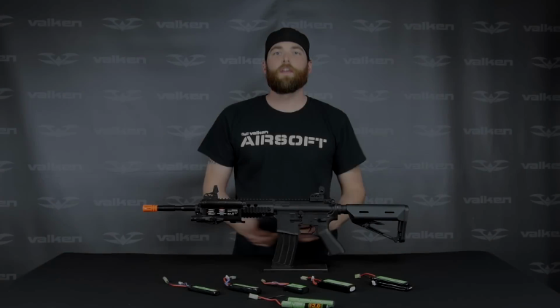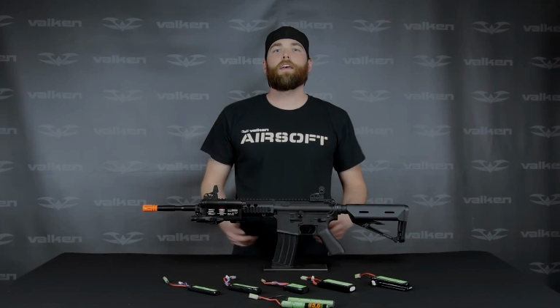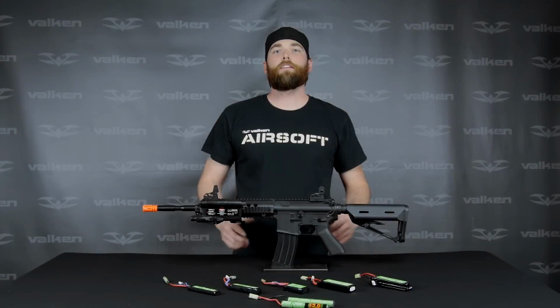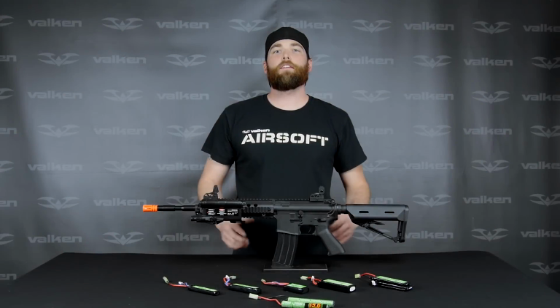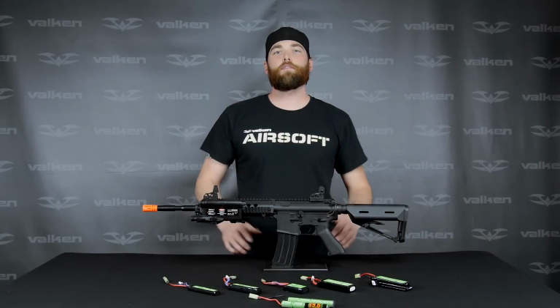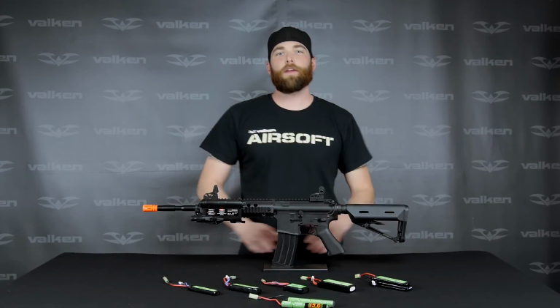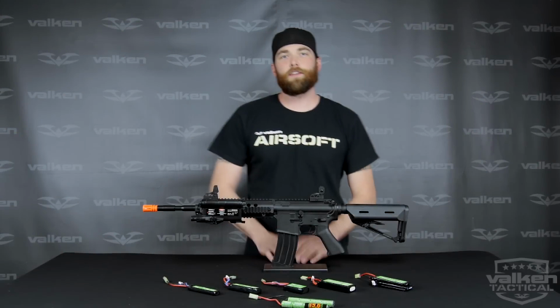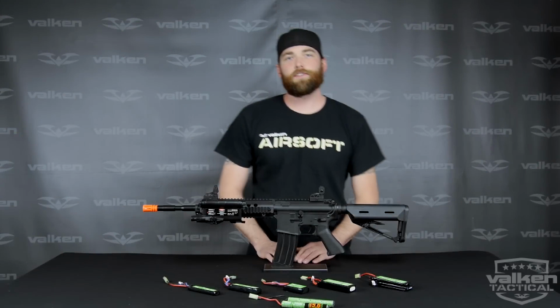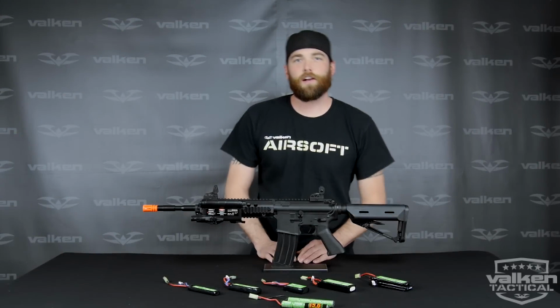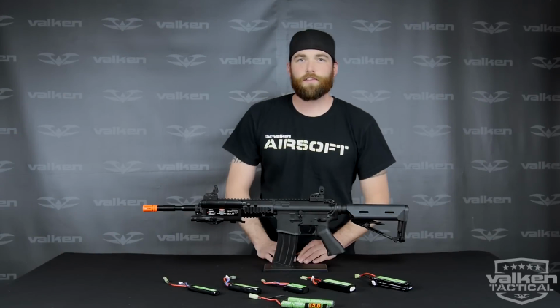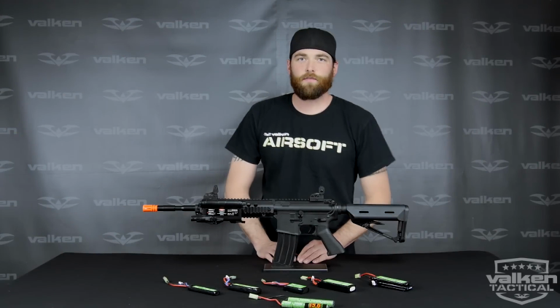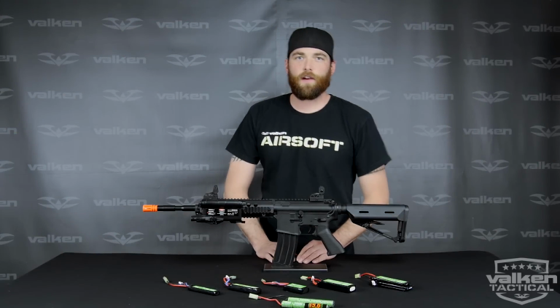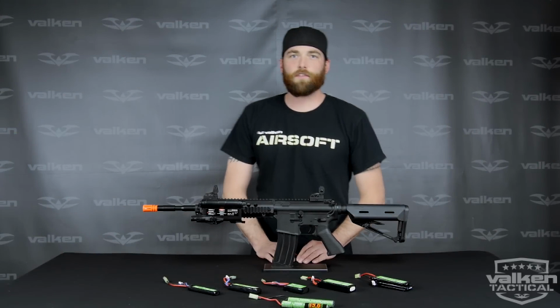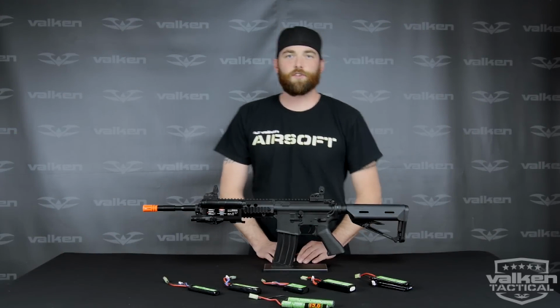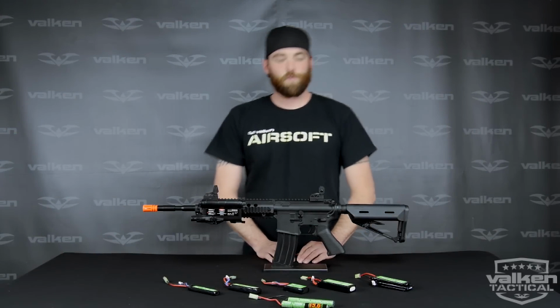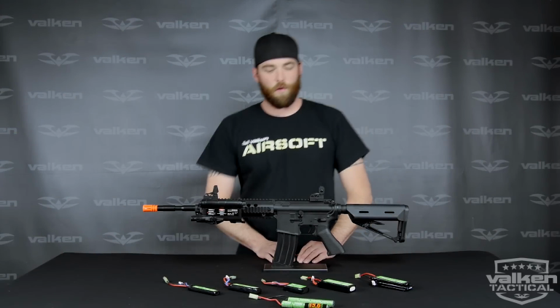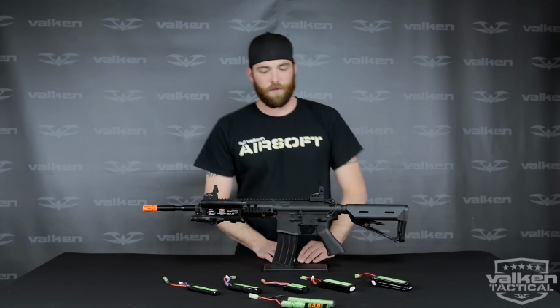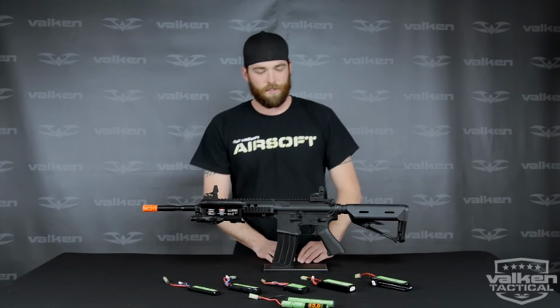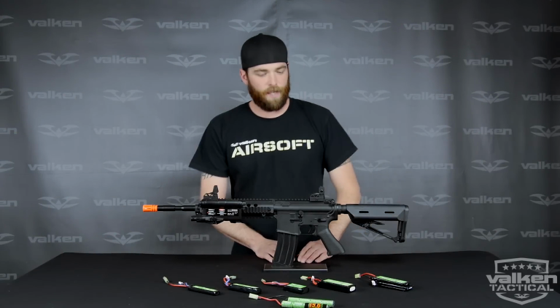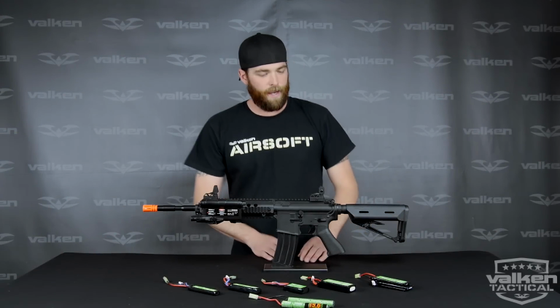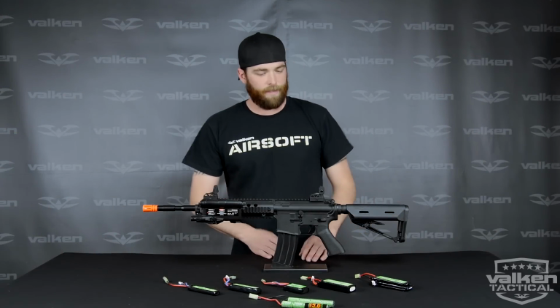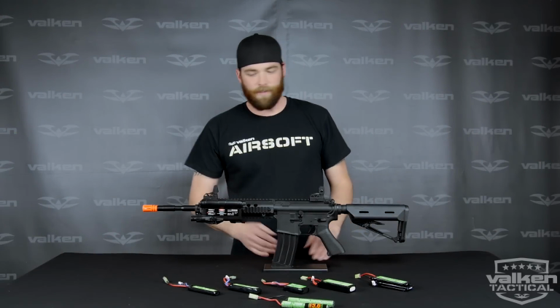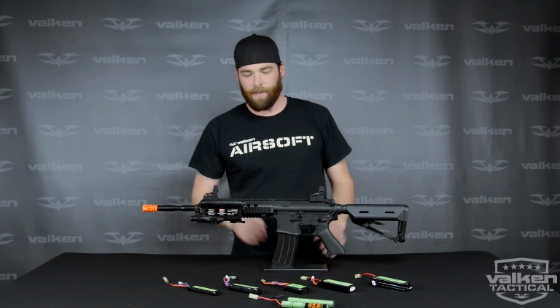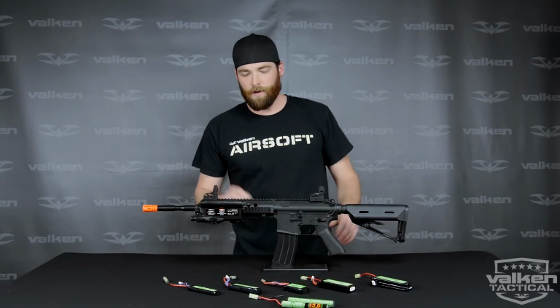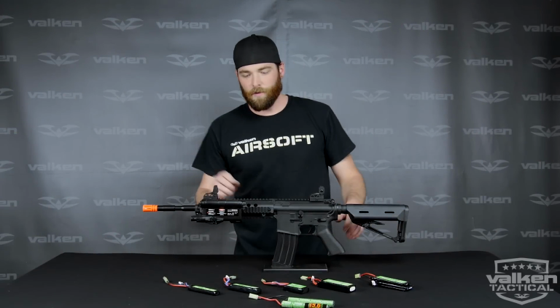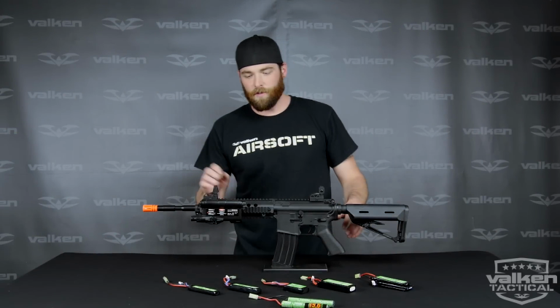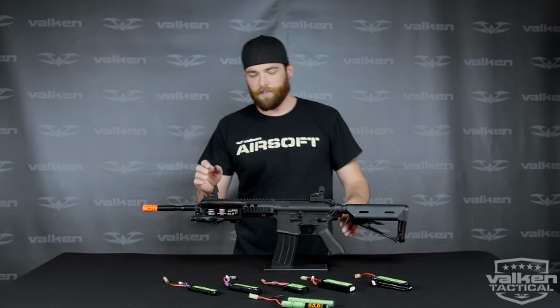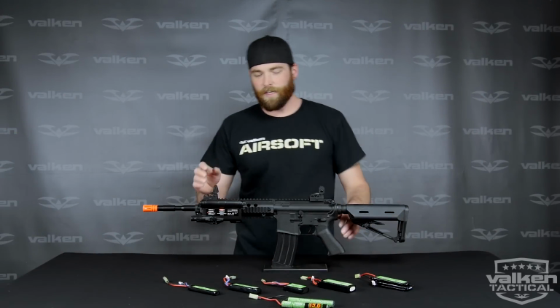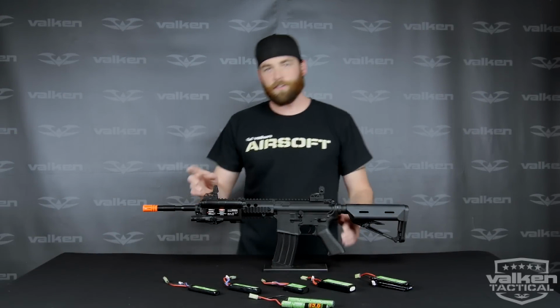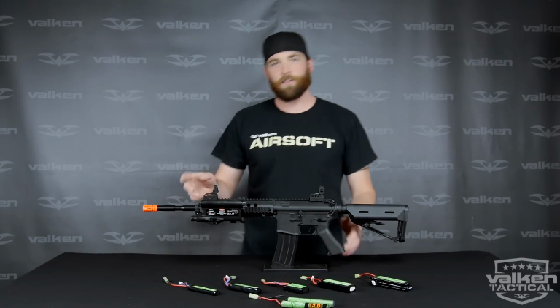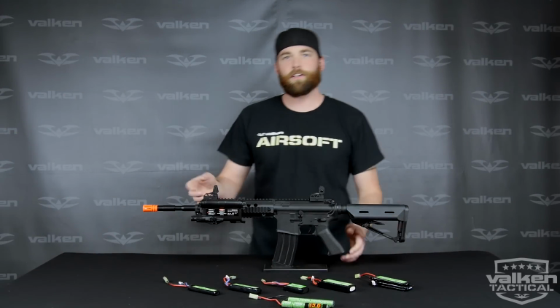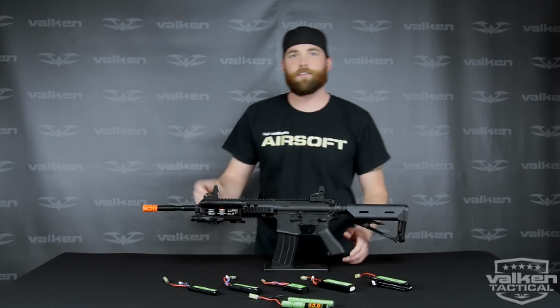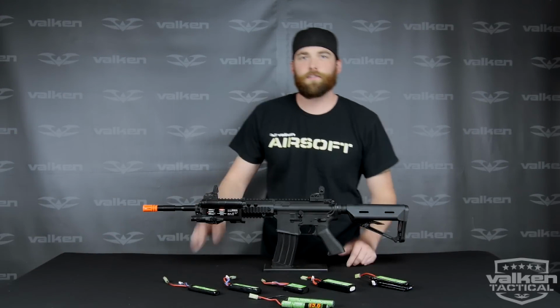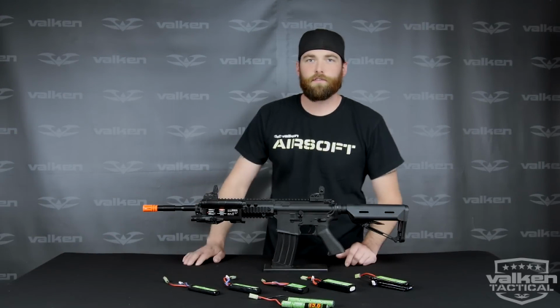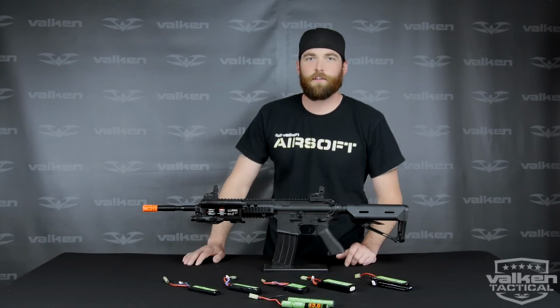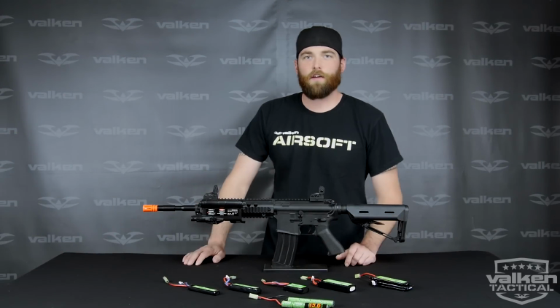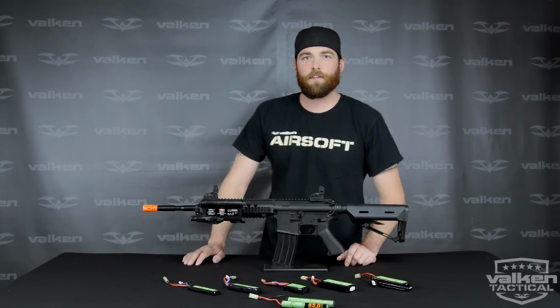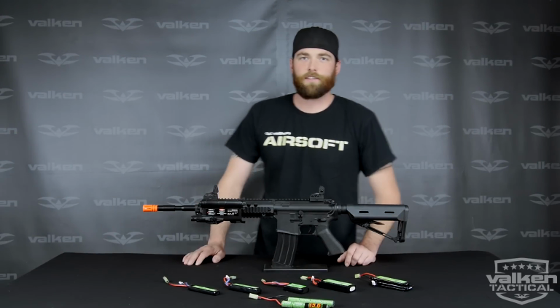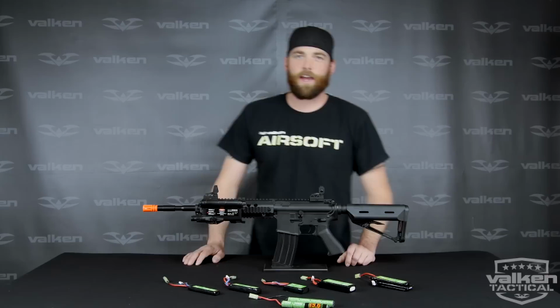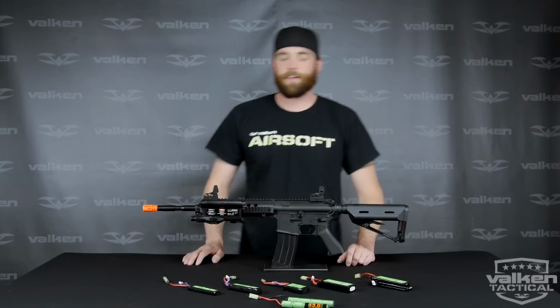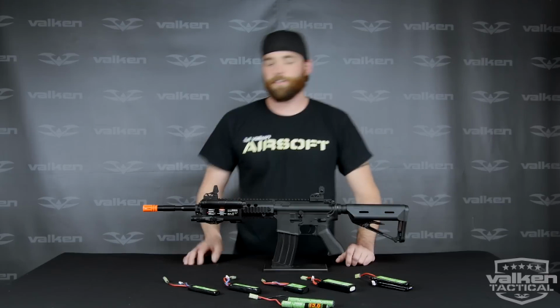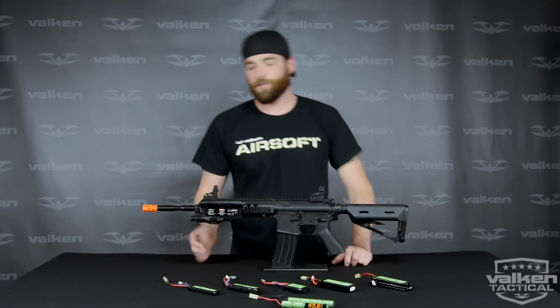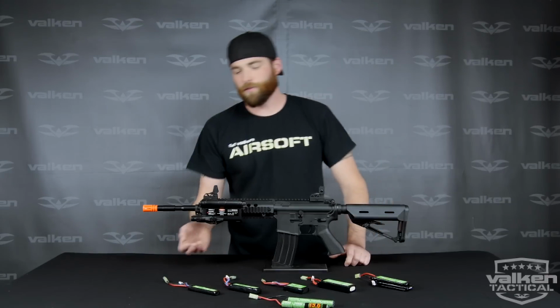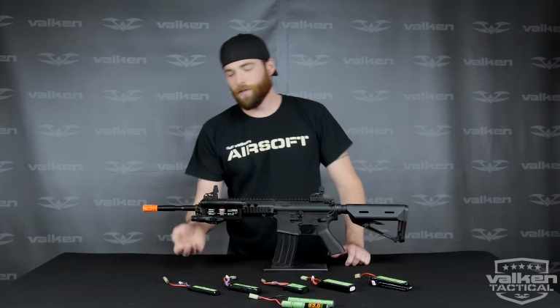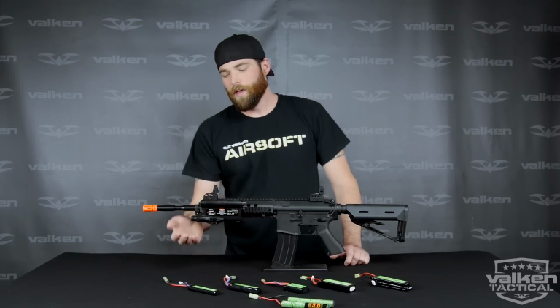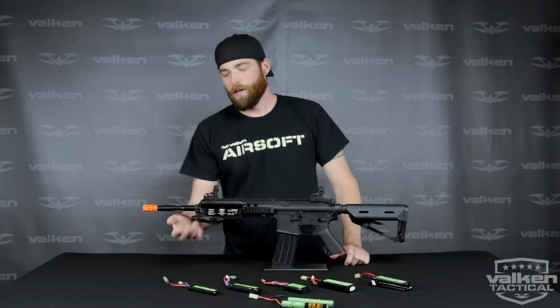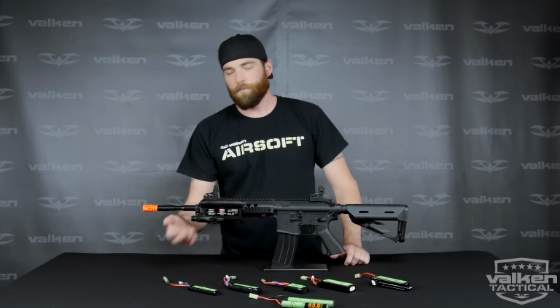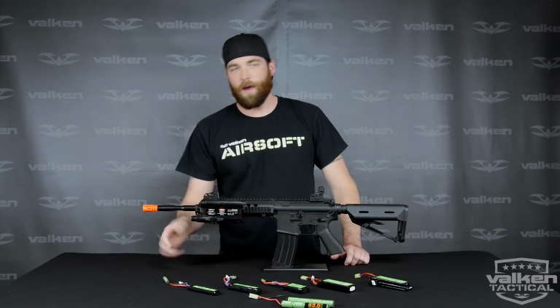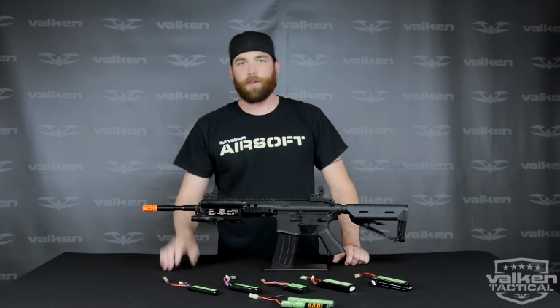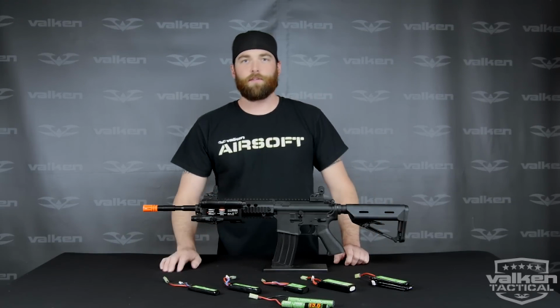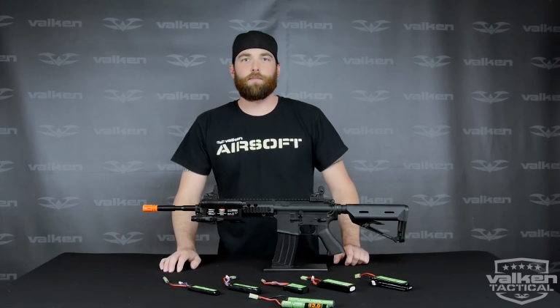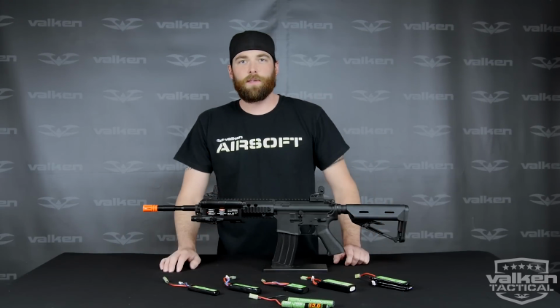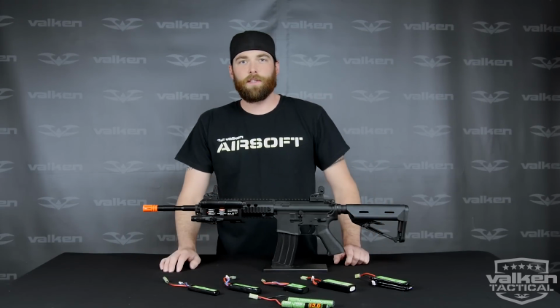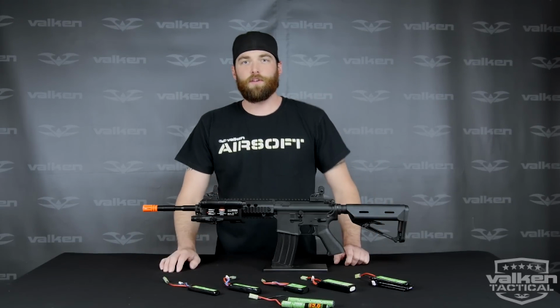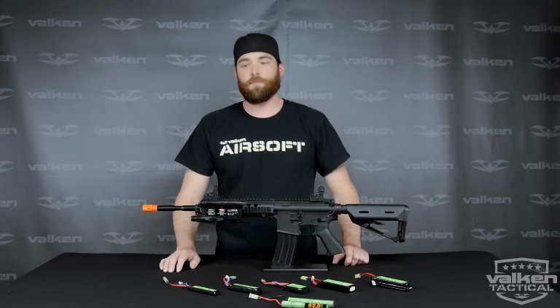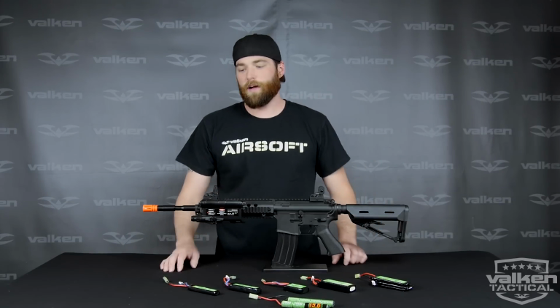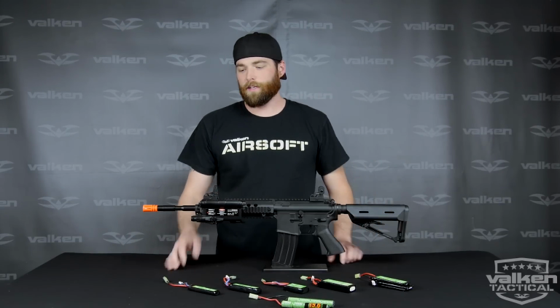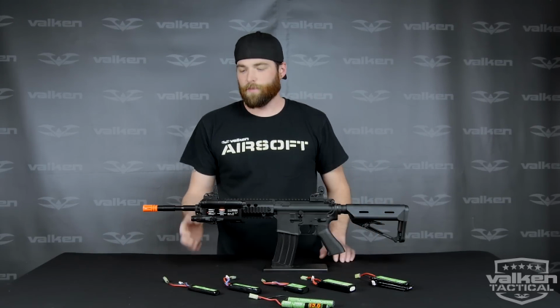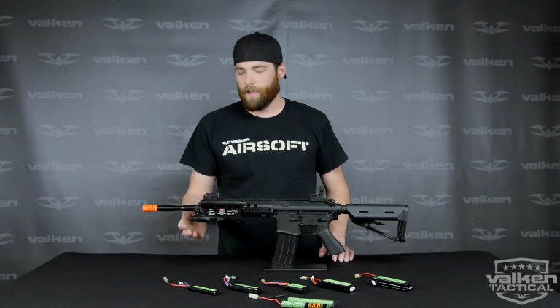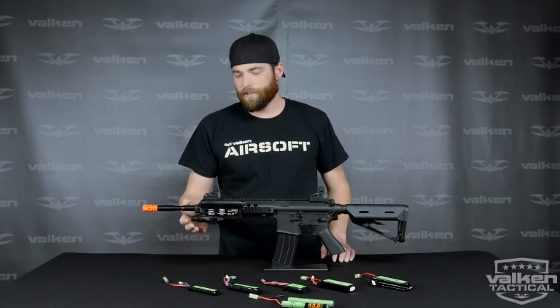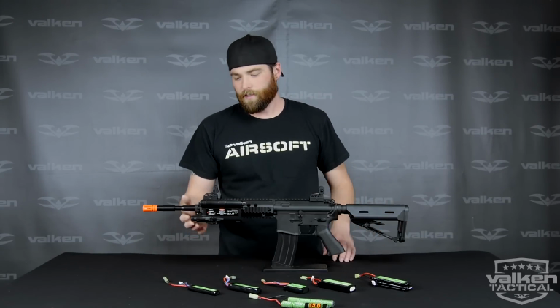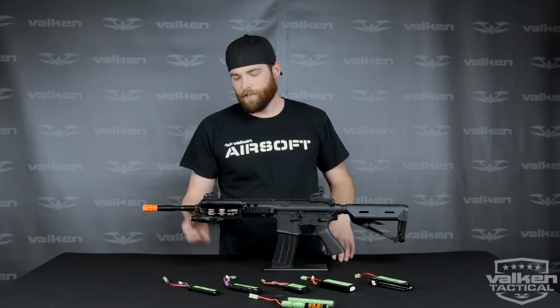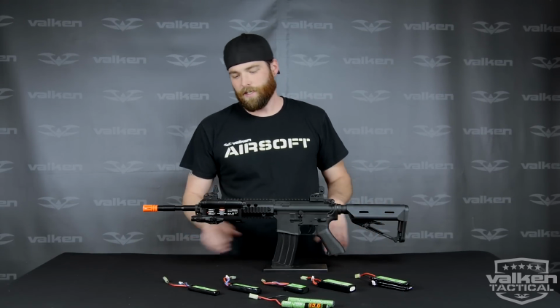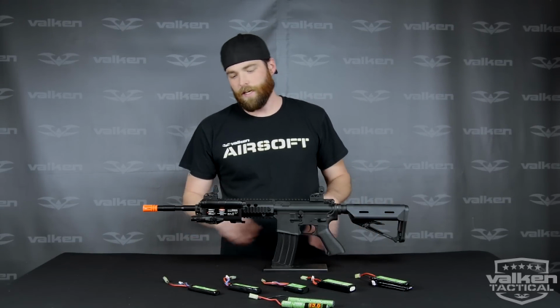Hey everybody, it's Josh from Valcon Sports and today we're going to take a look at the new Valcon Tactical Battery PEQ Box by SRC.